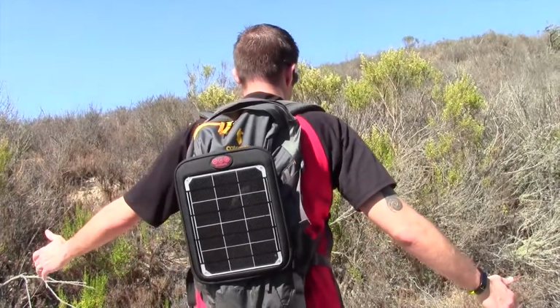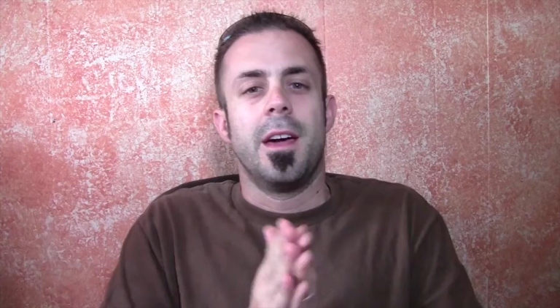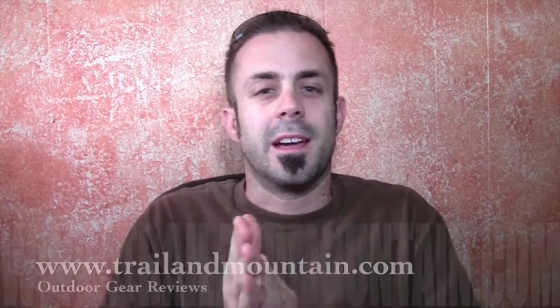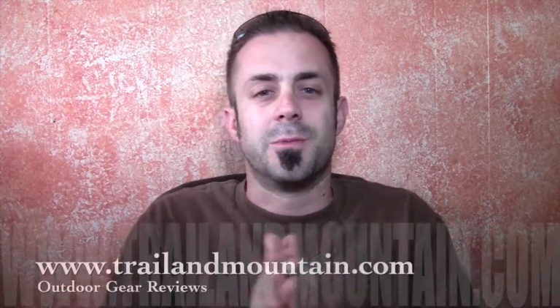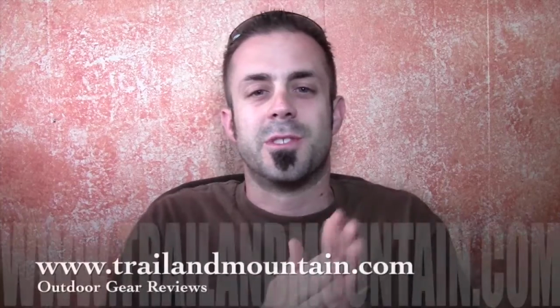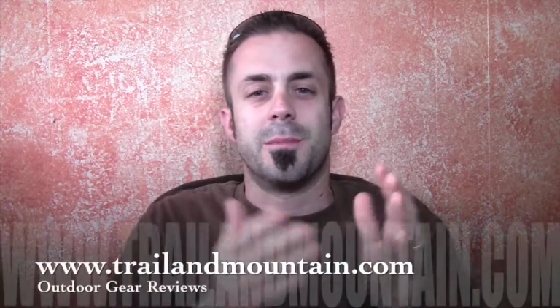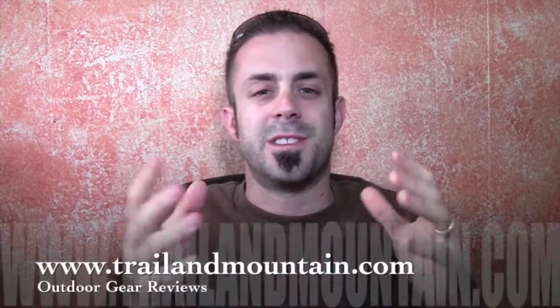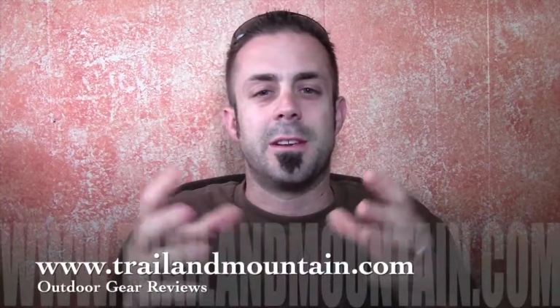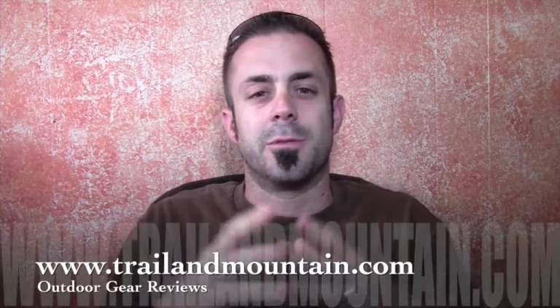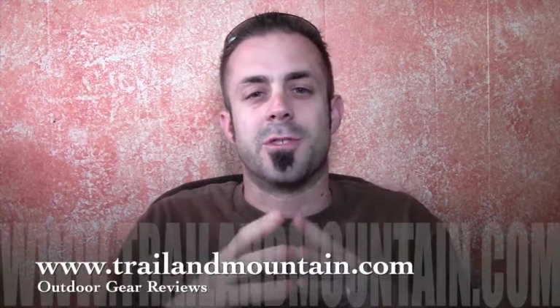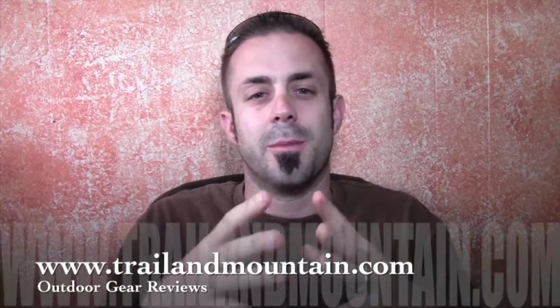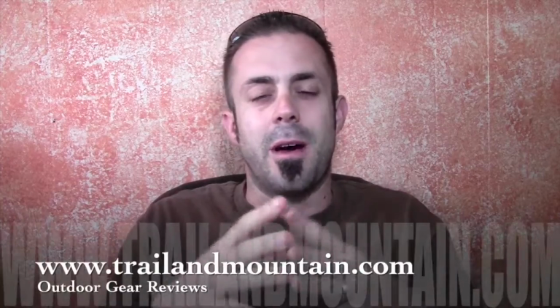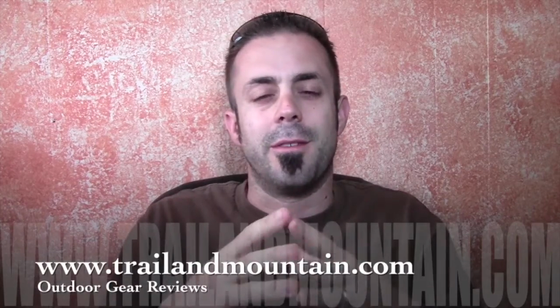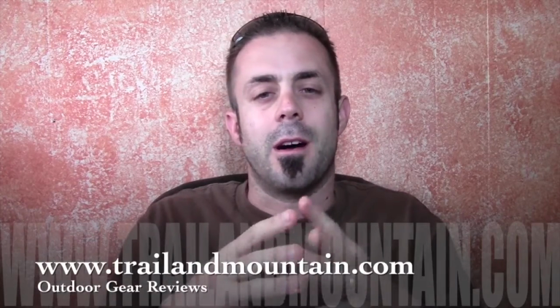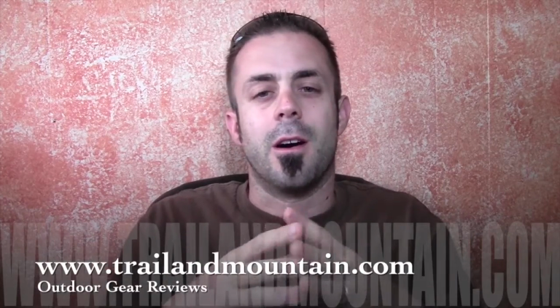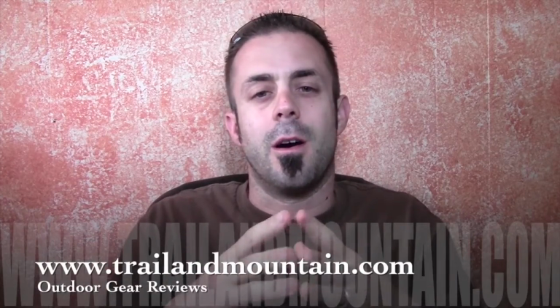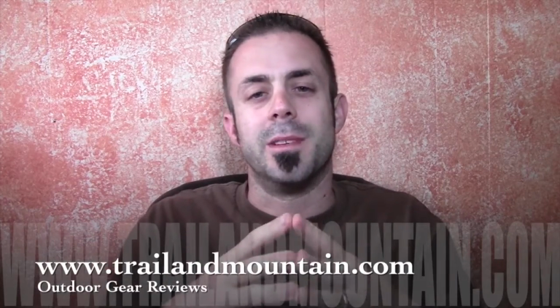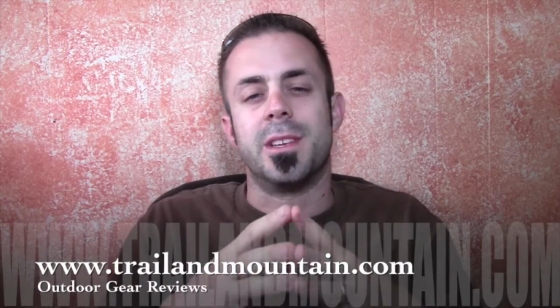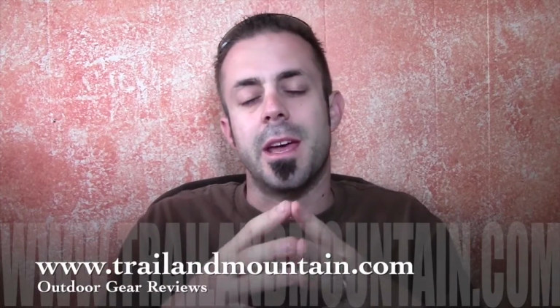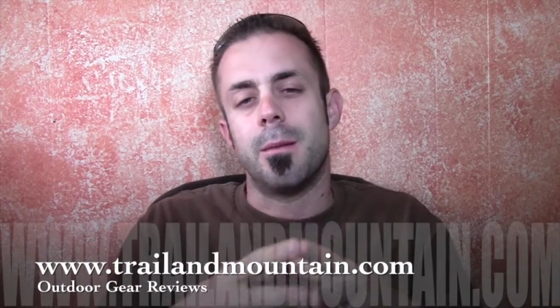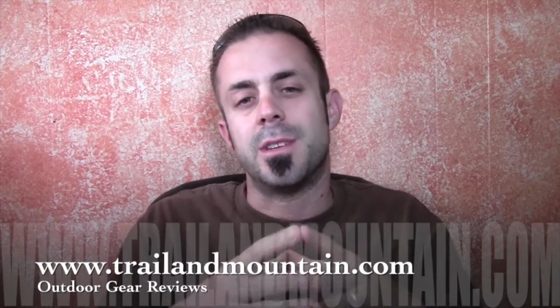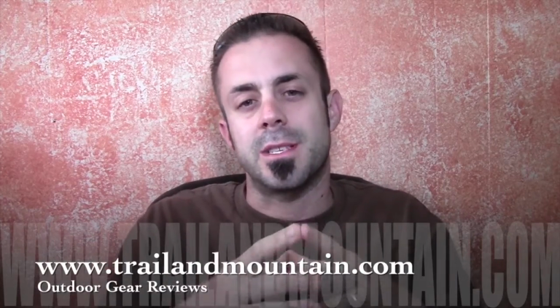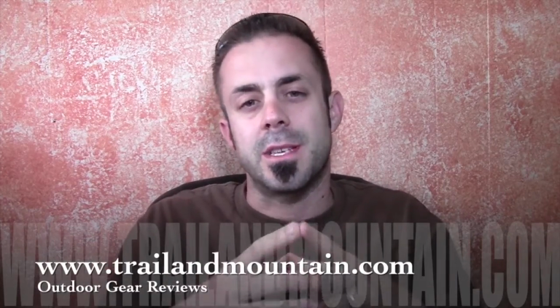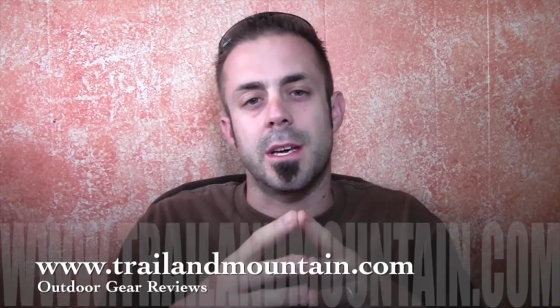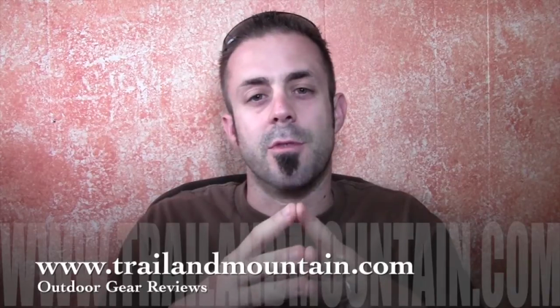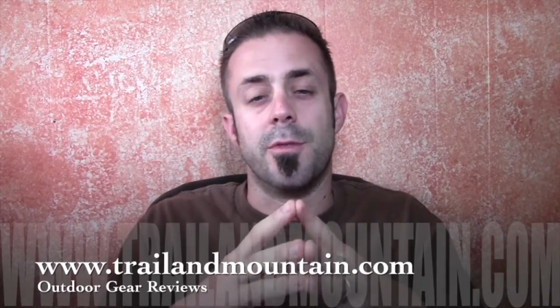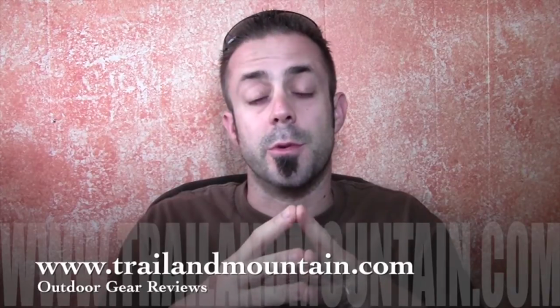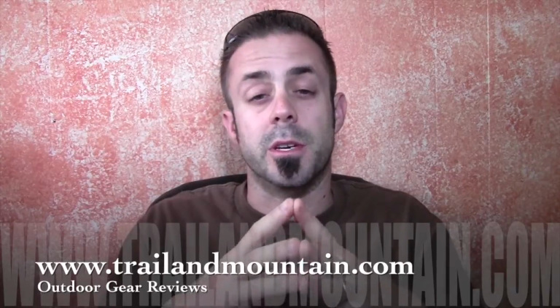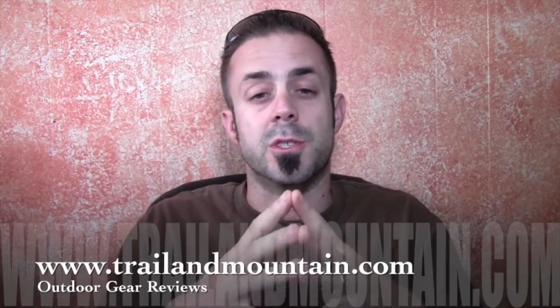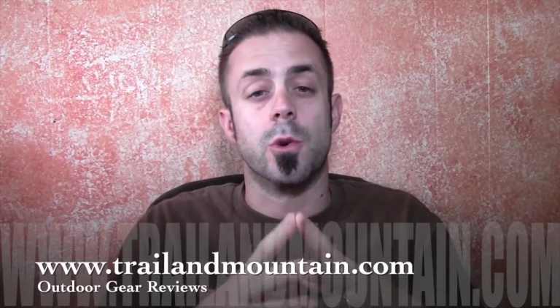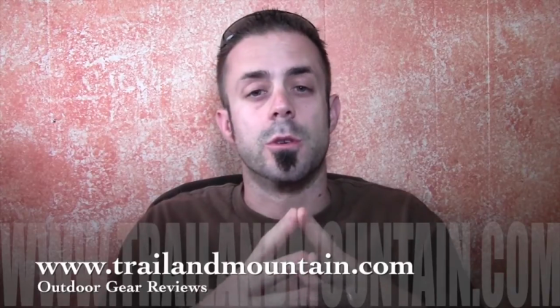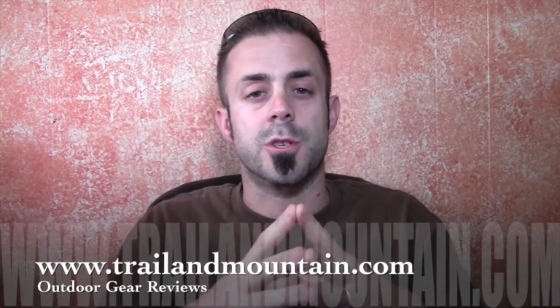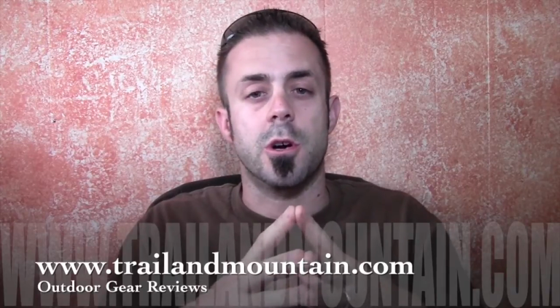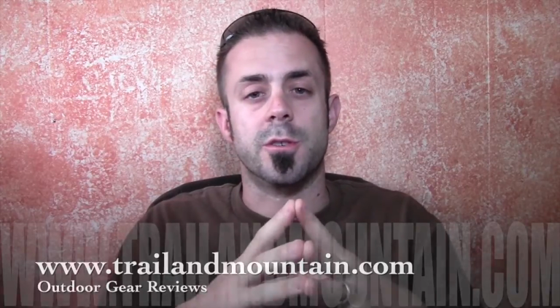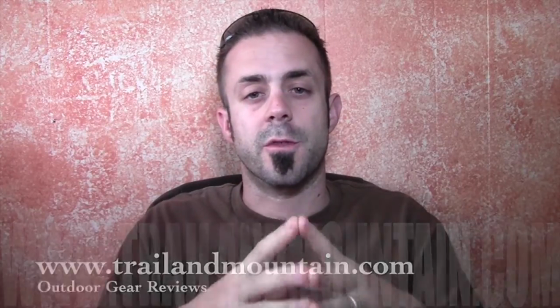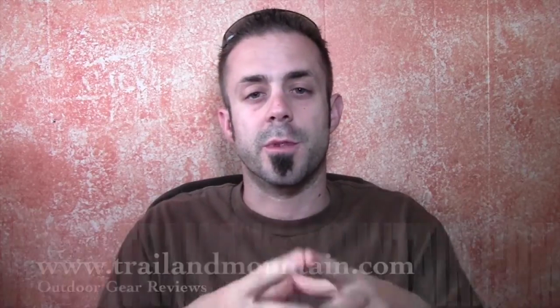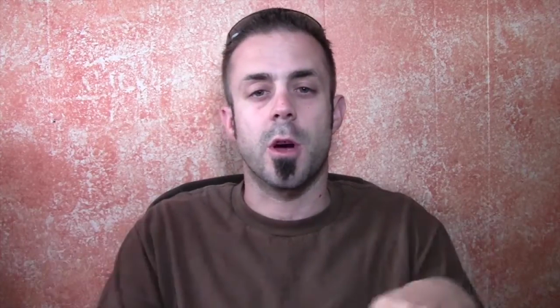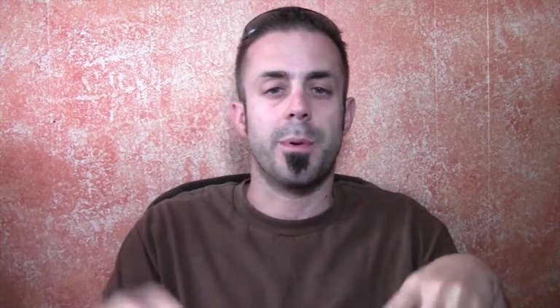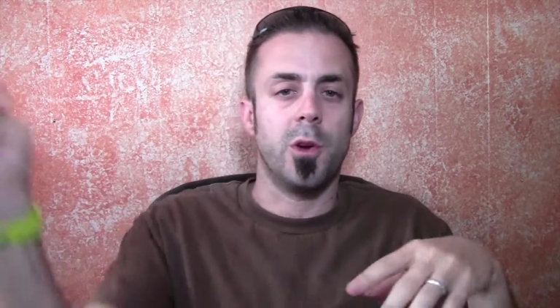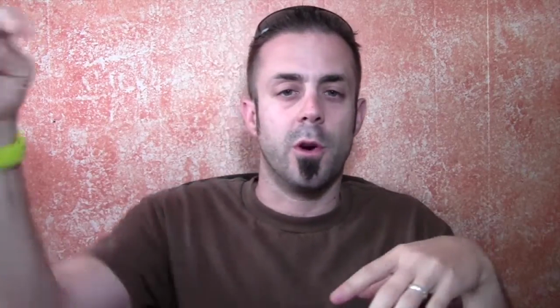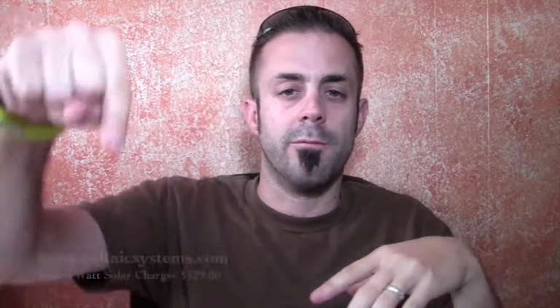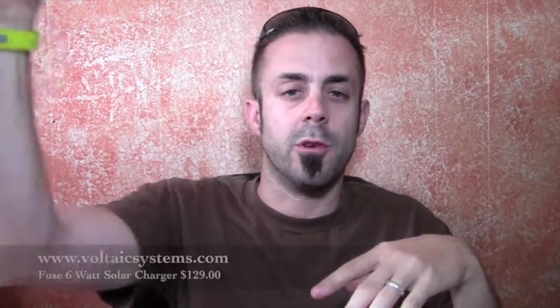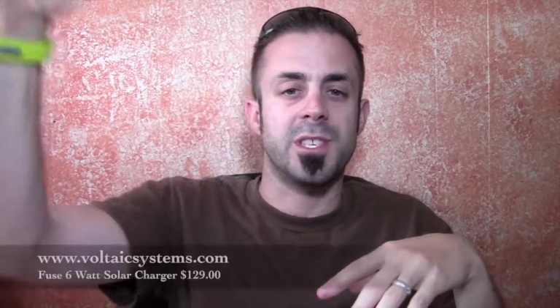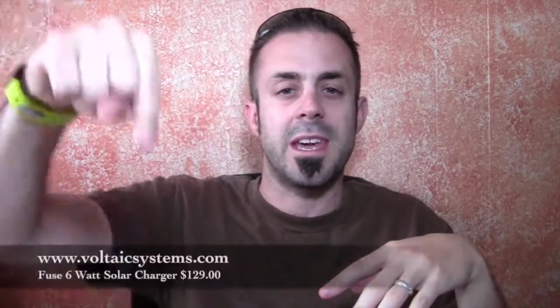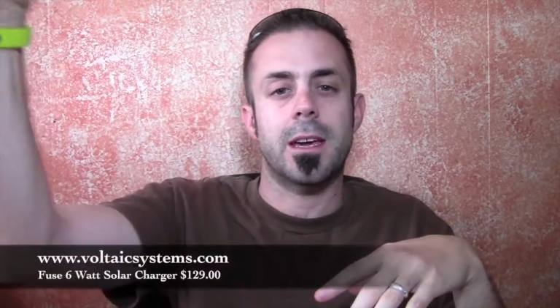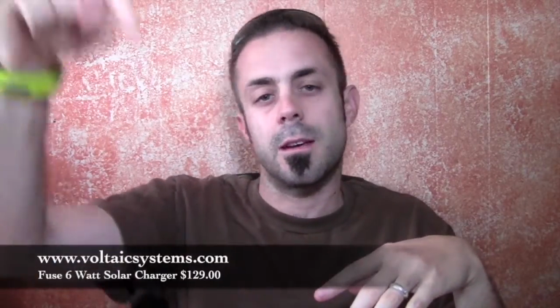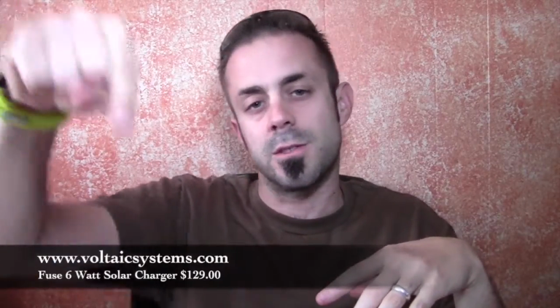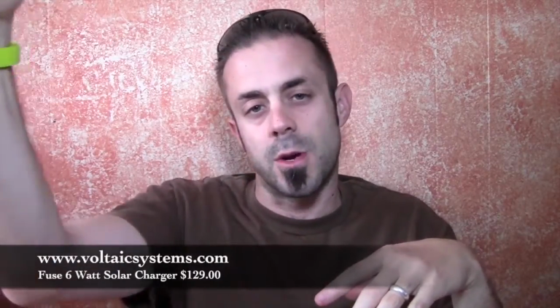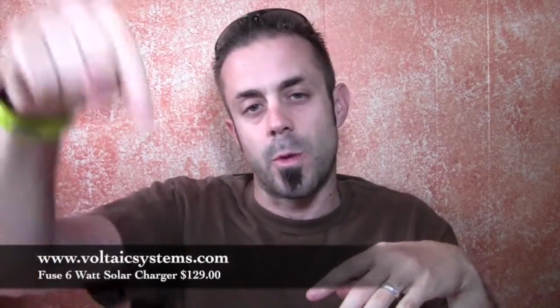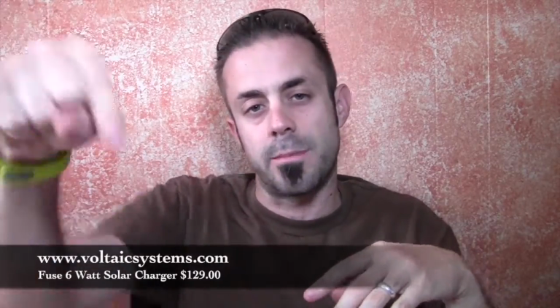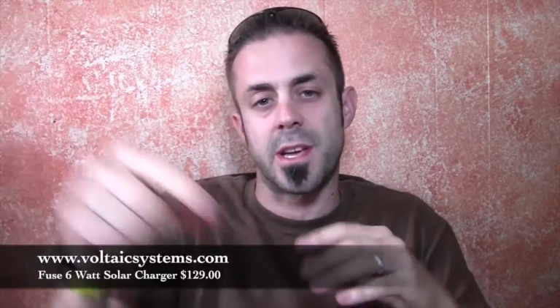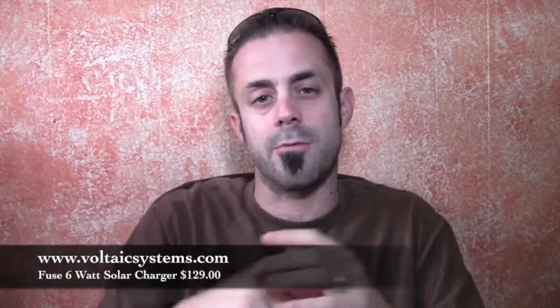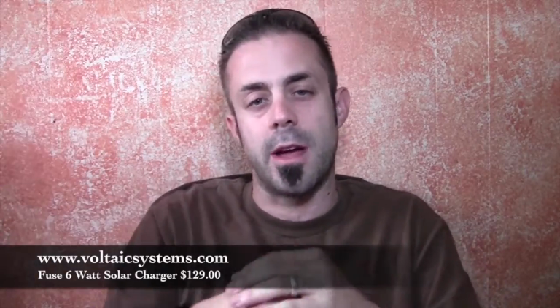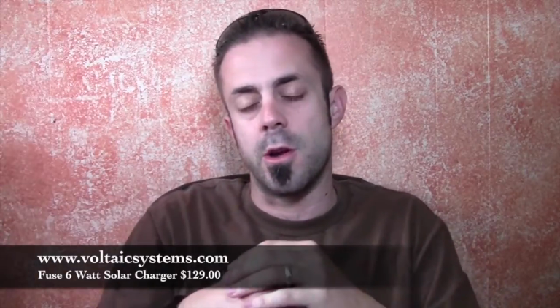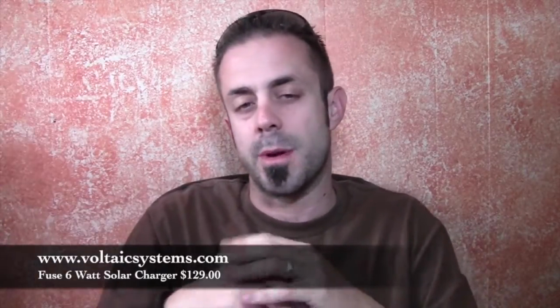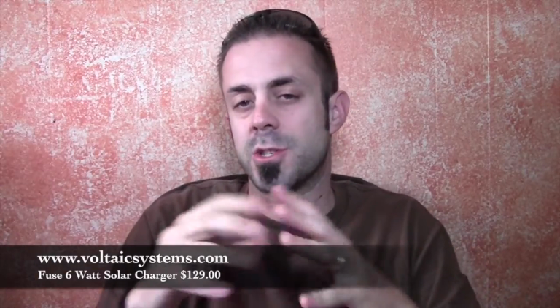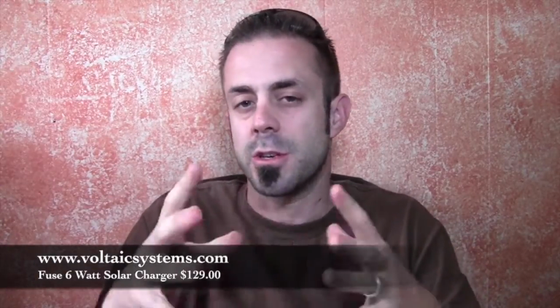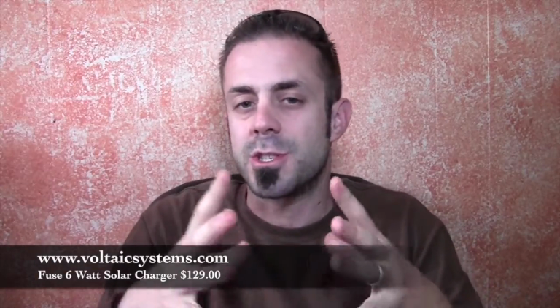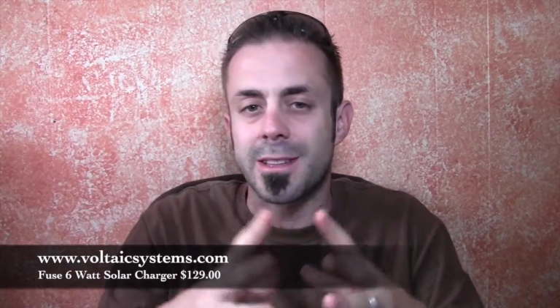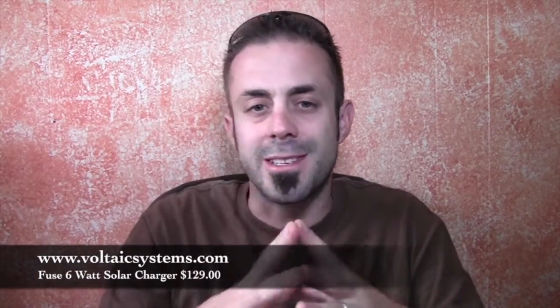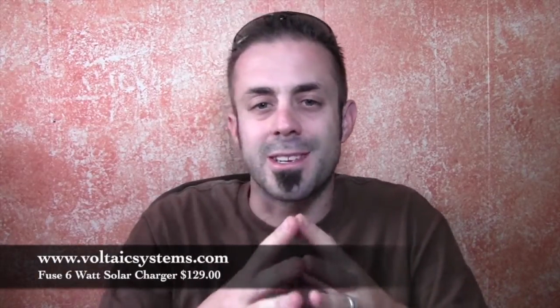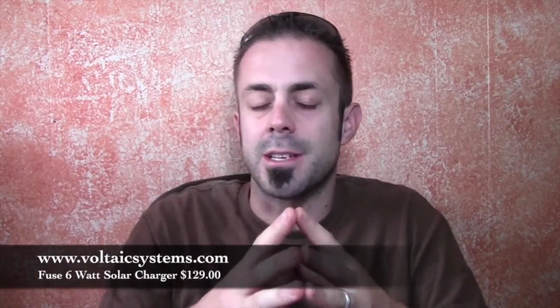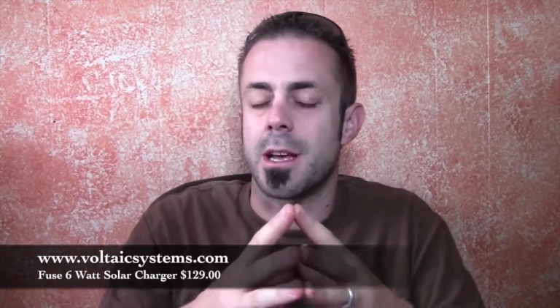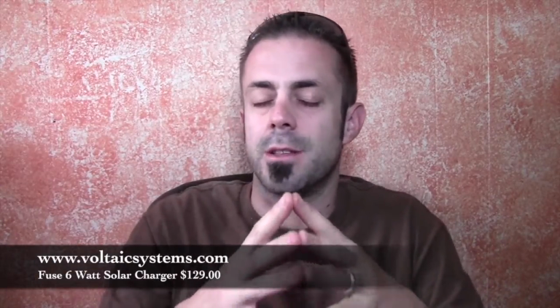Hey guys, what's up? It's Daniel with trailermountain.com and today I'm testing and reviewing a solar charger from a company called Voltaic. Here's their website right here. Make sure you check these guys out.